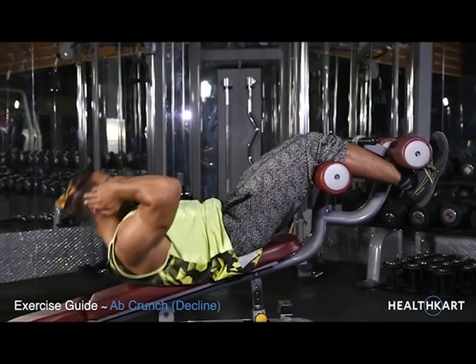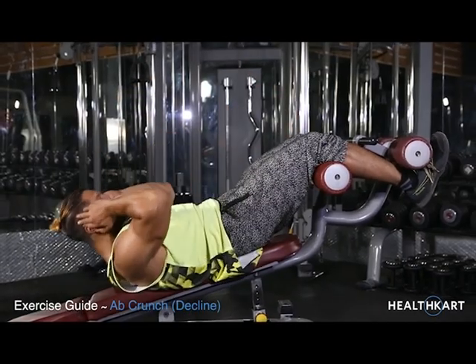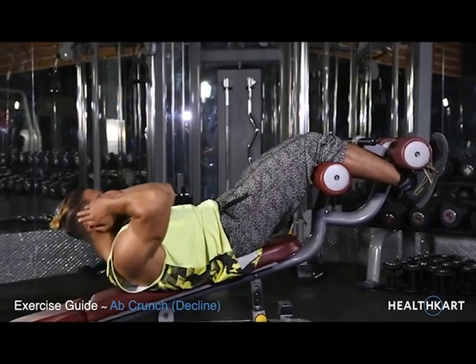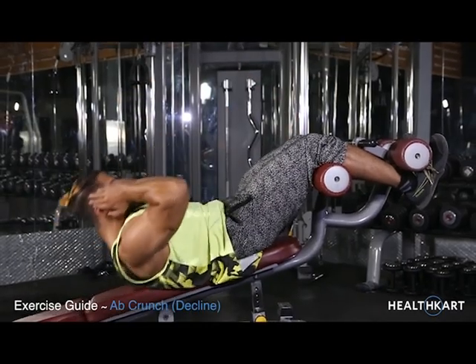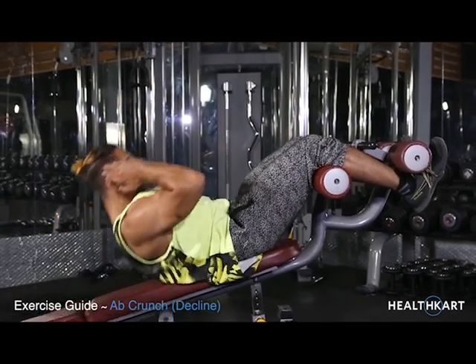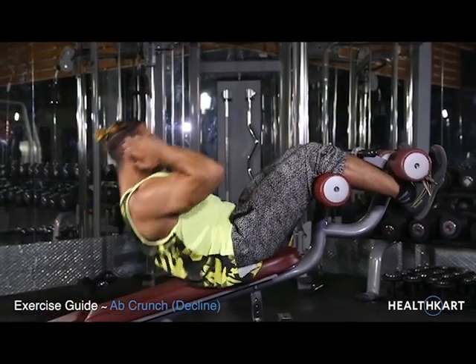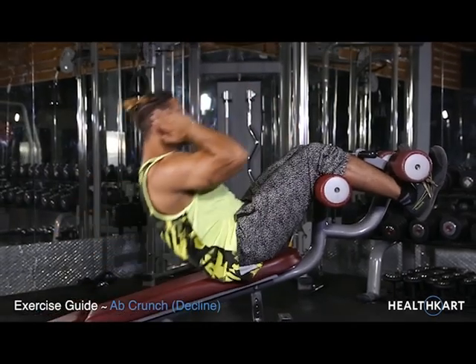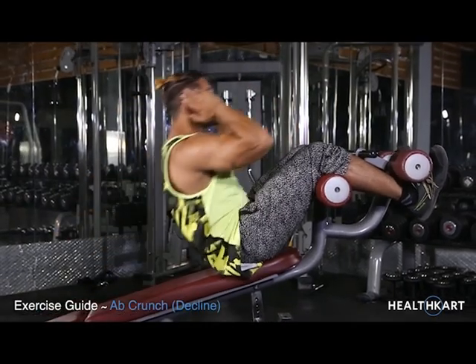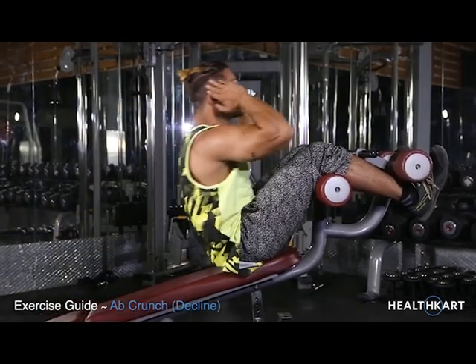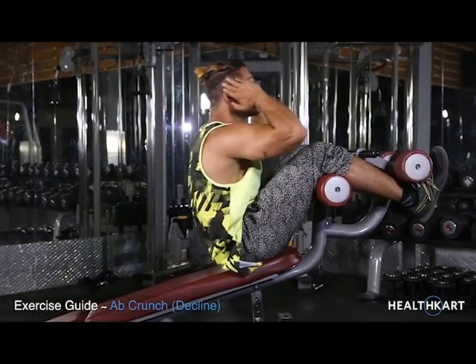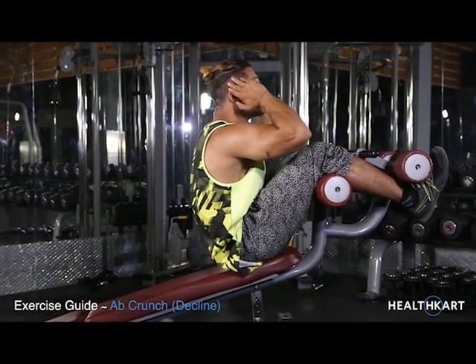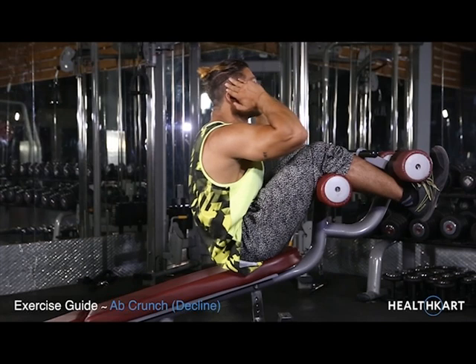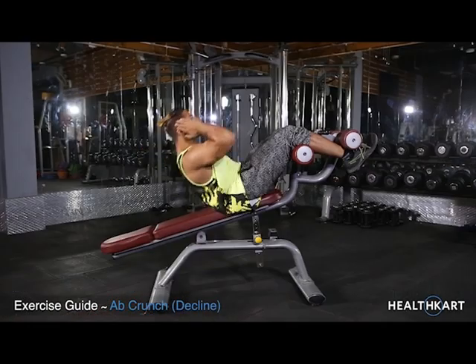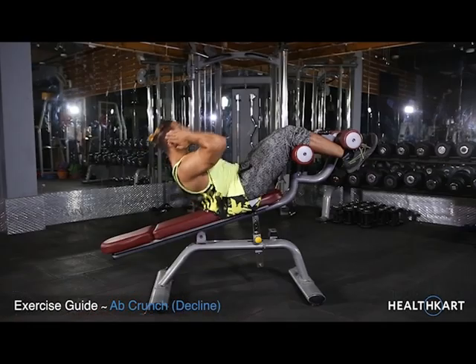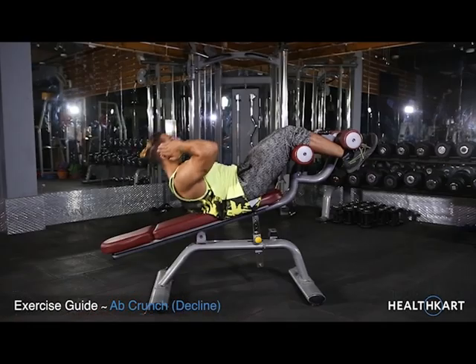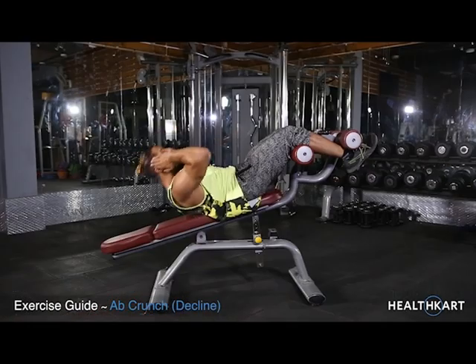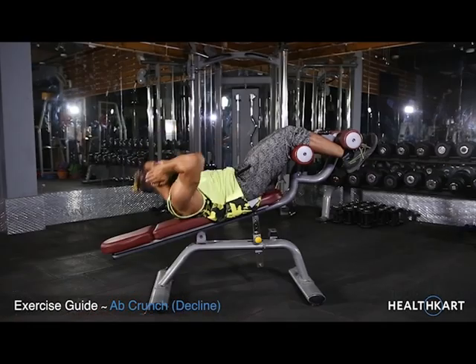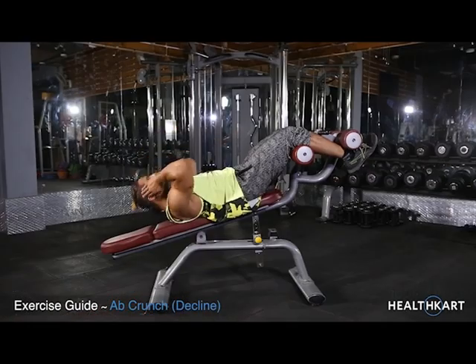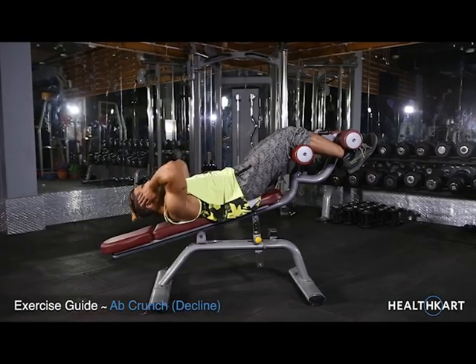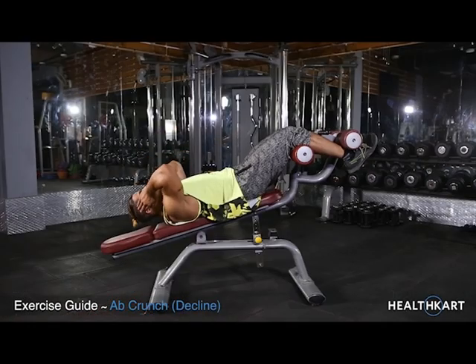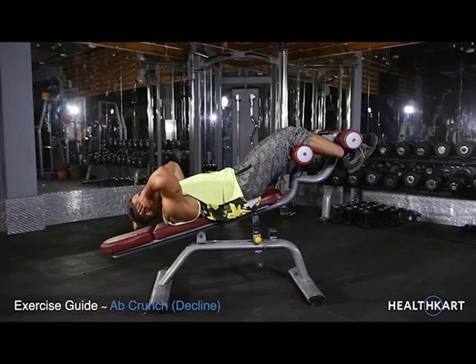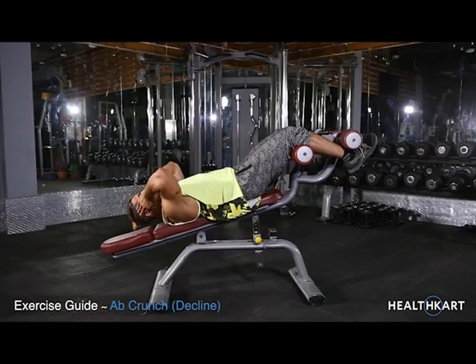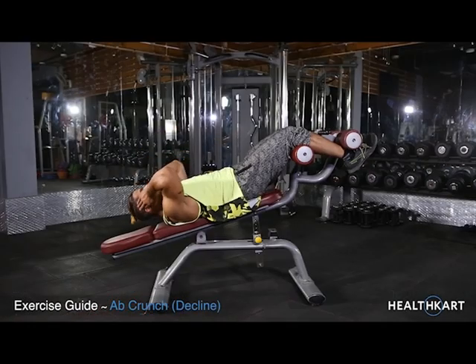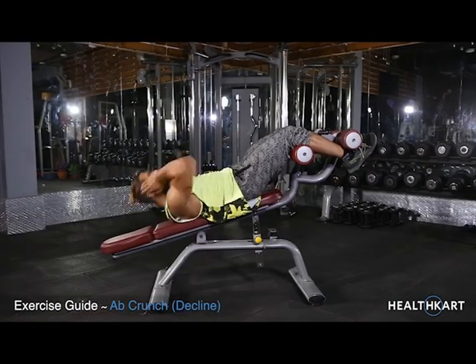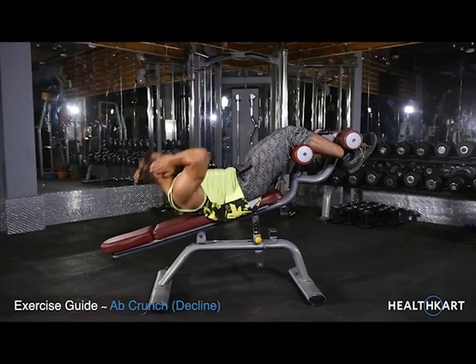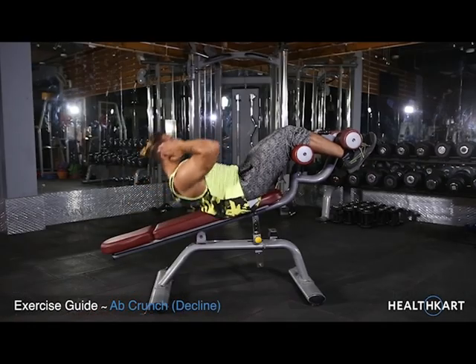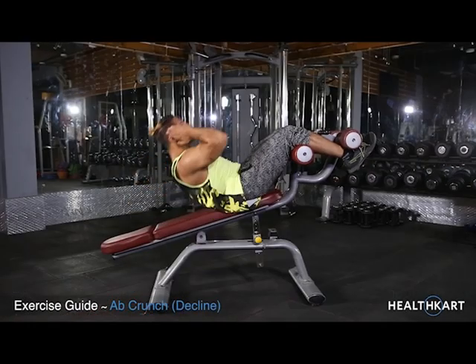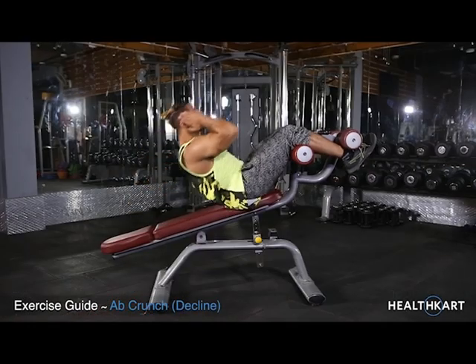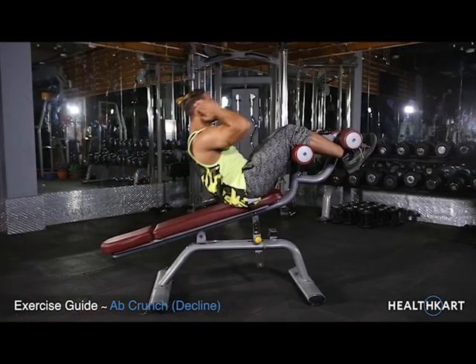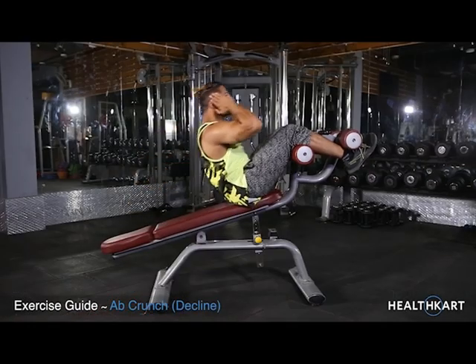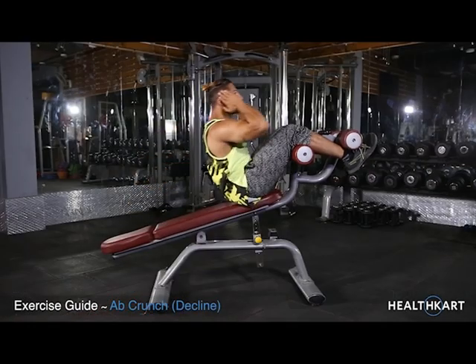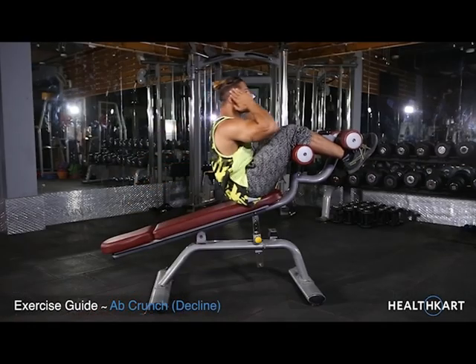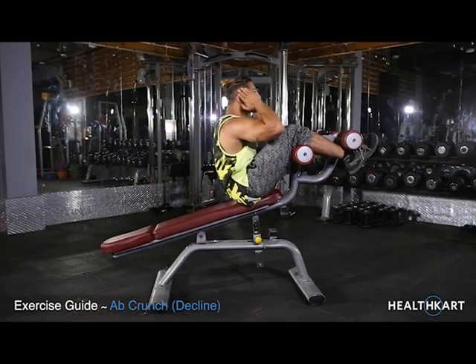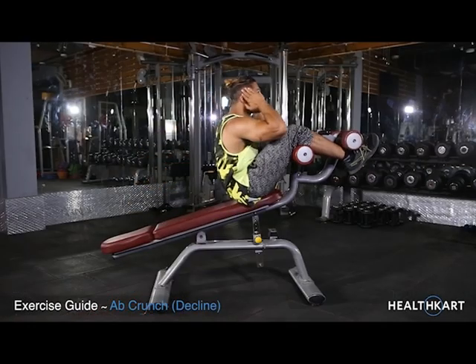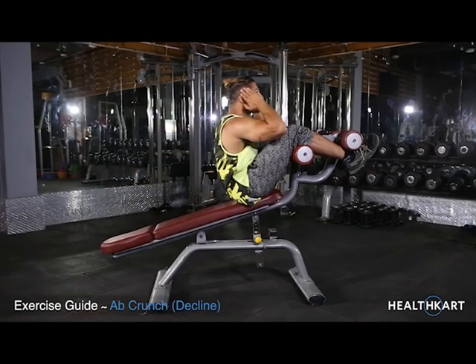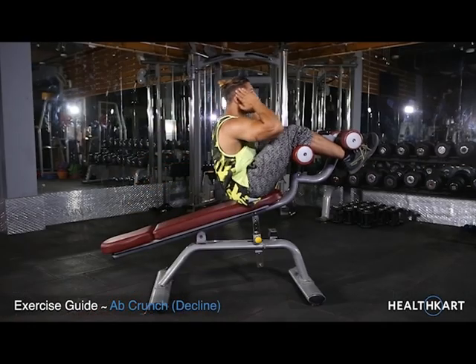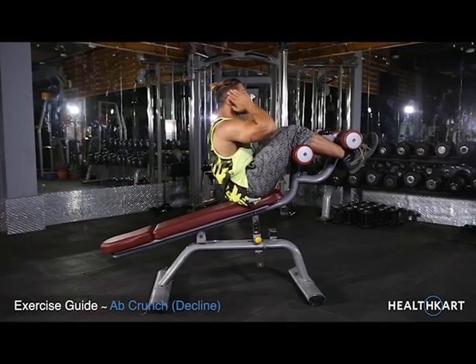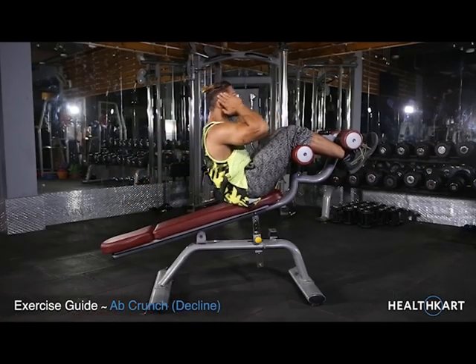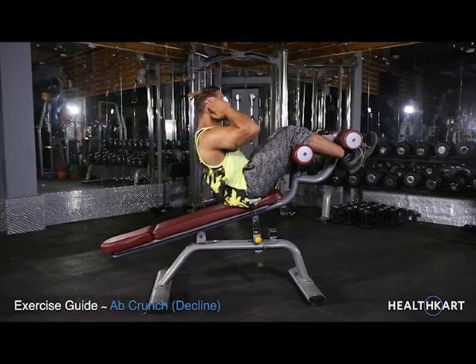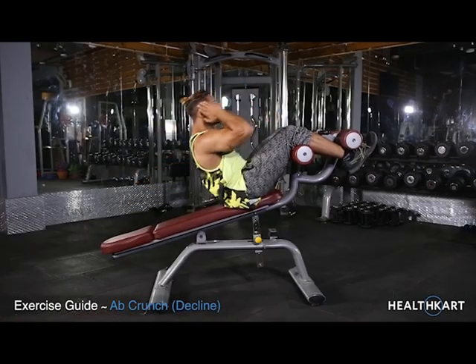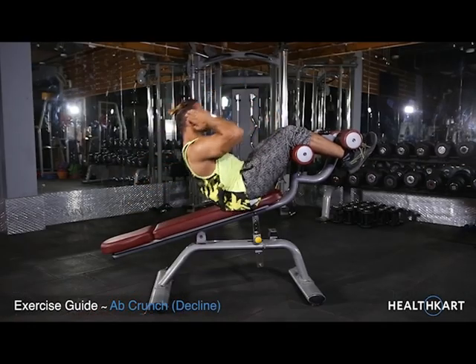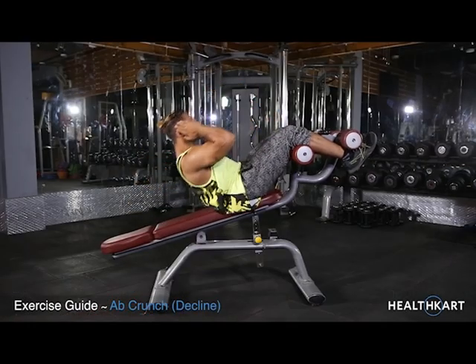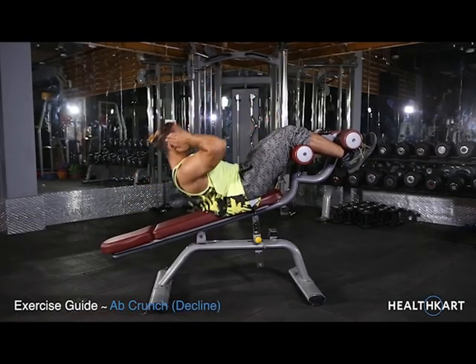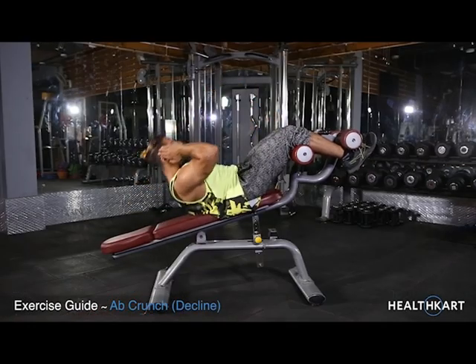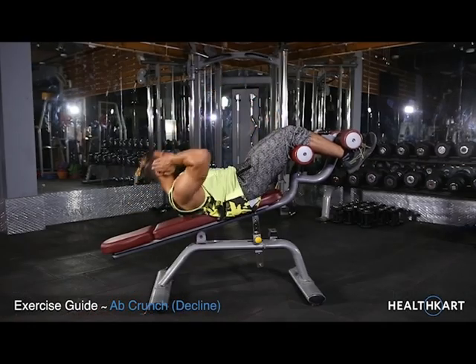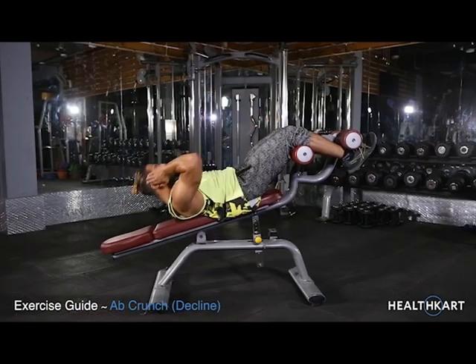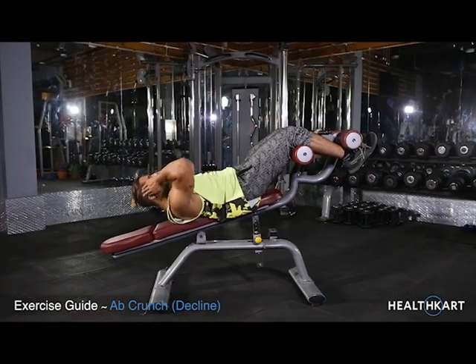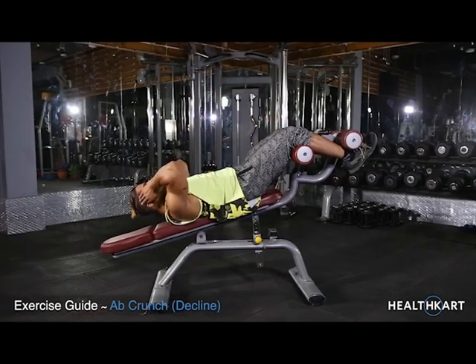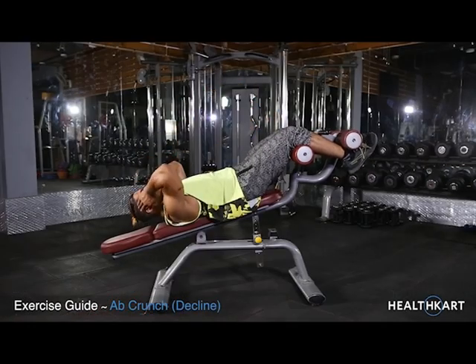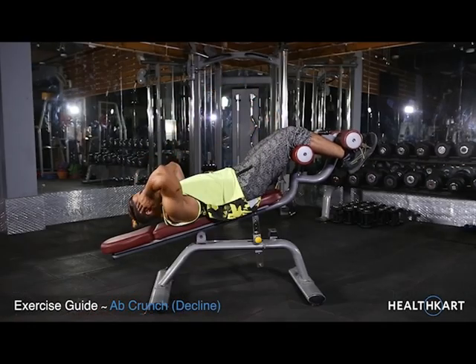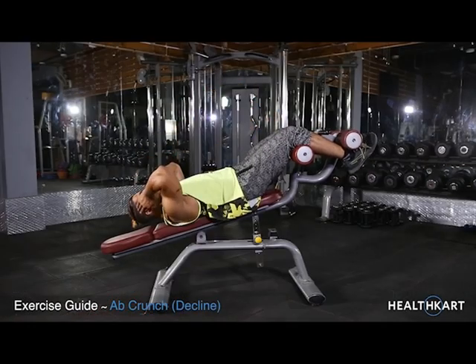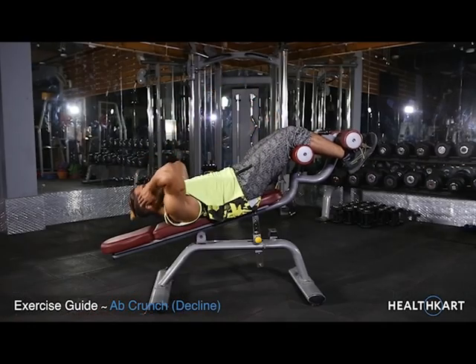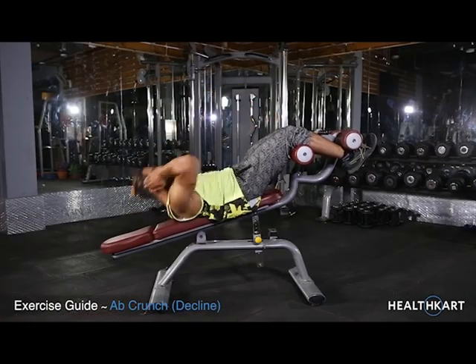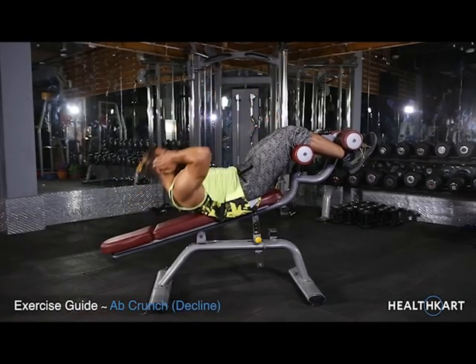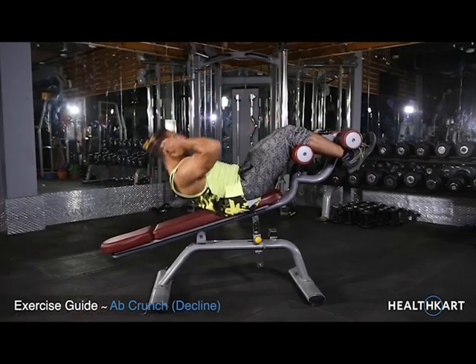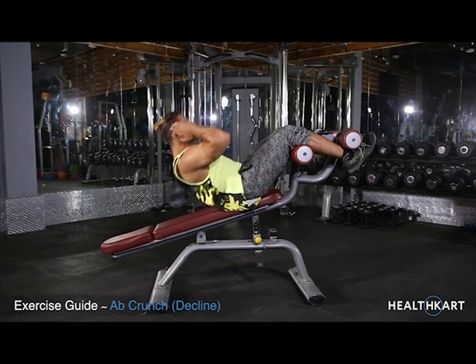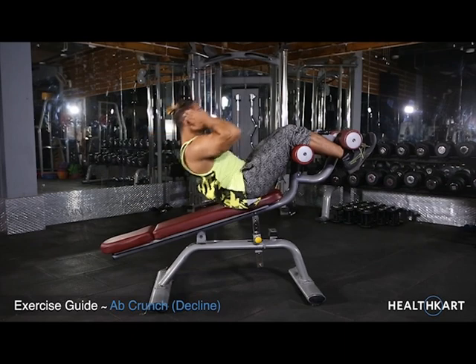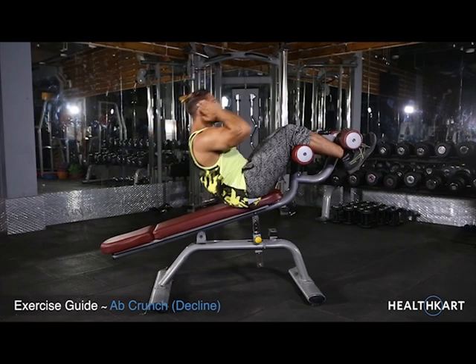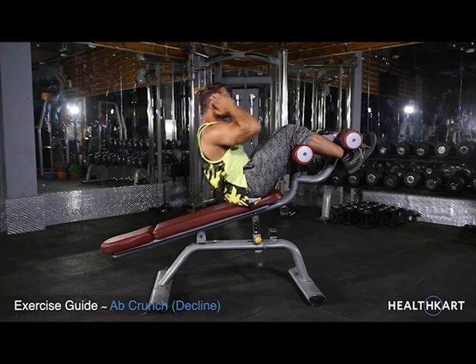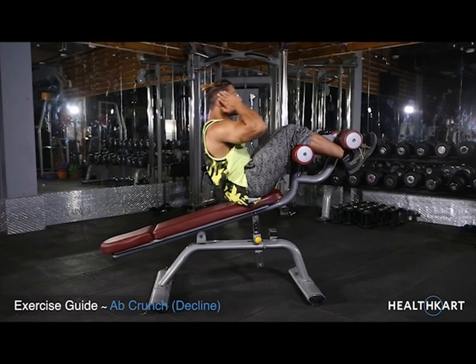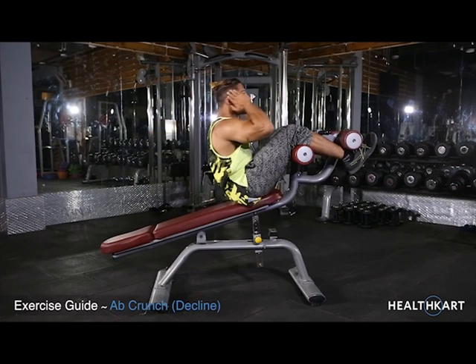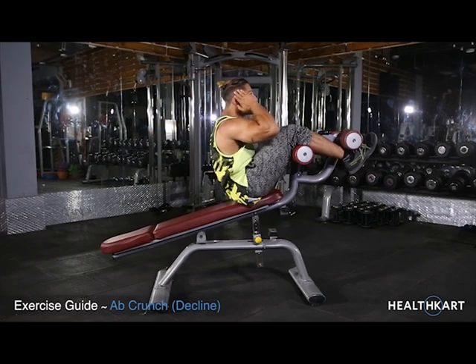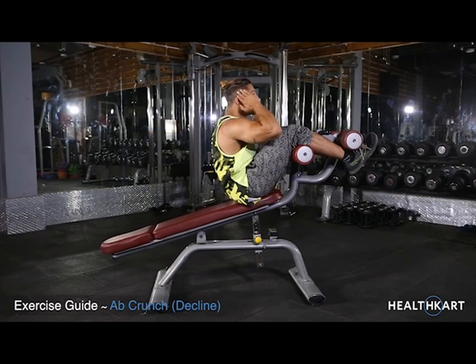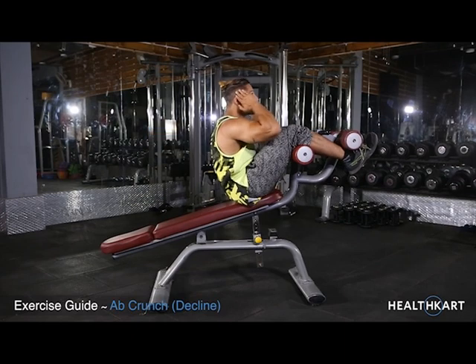After the one second contraction, begin to come down slowly again to the starting position as you inhale.